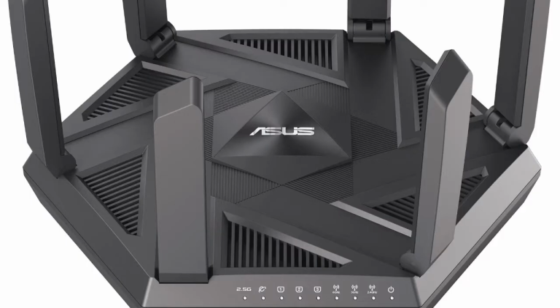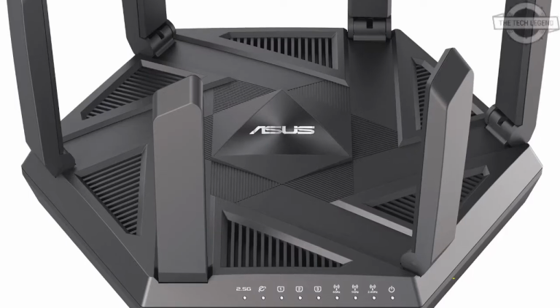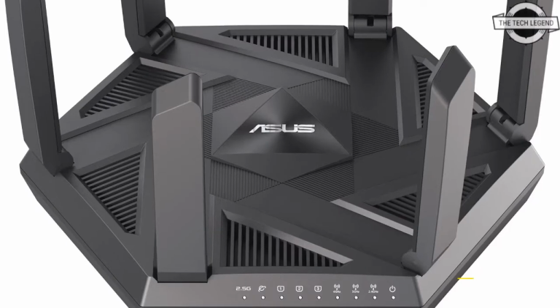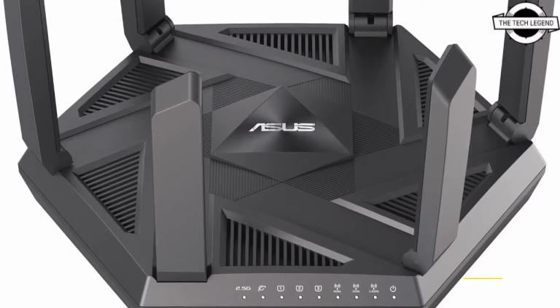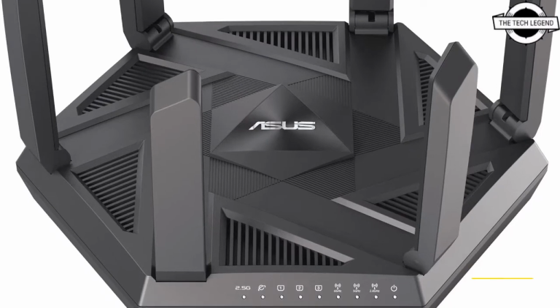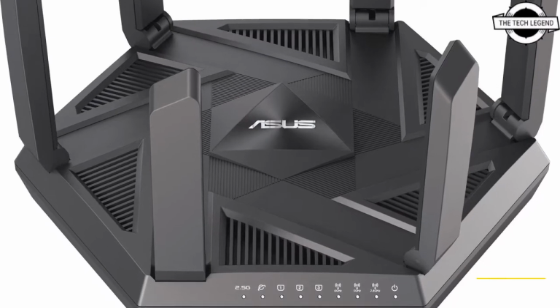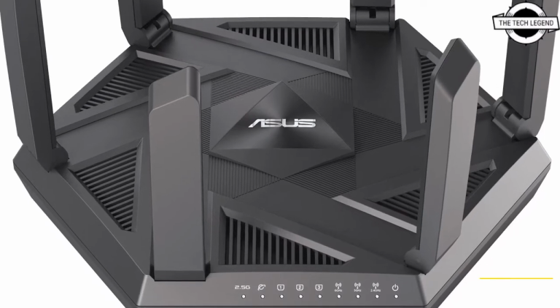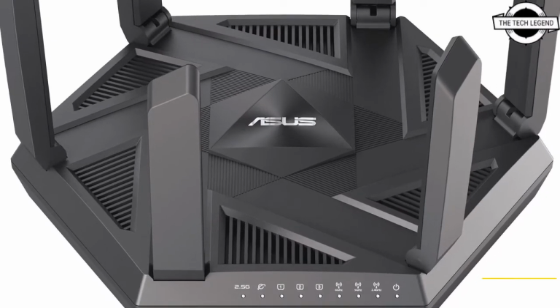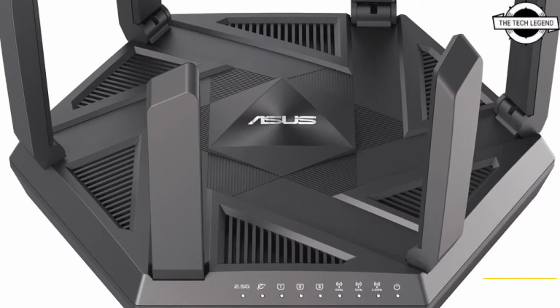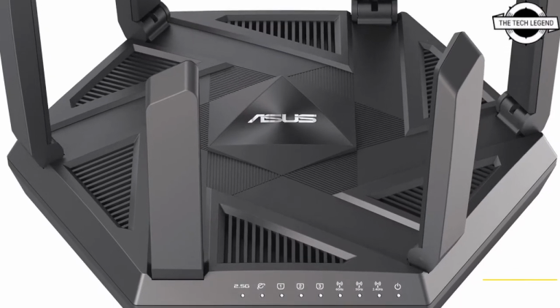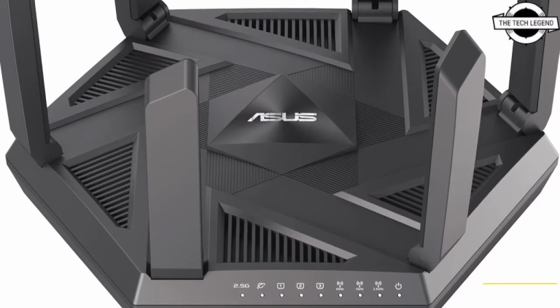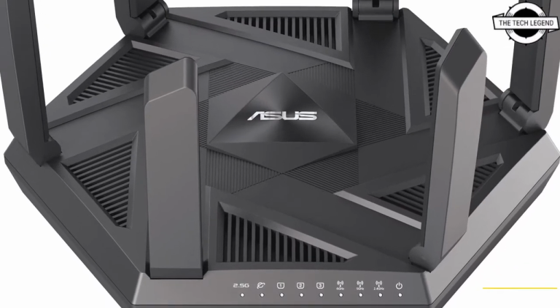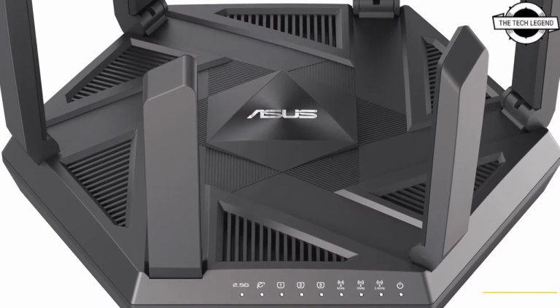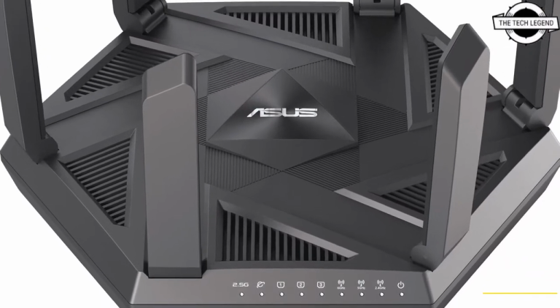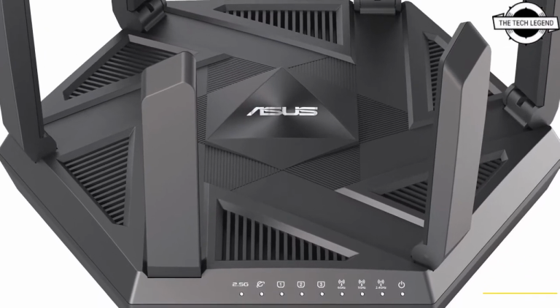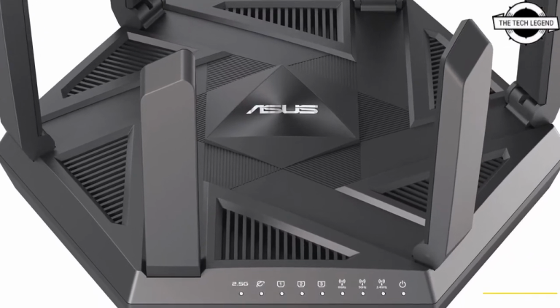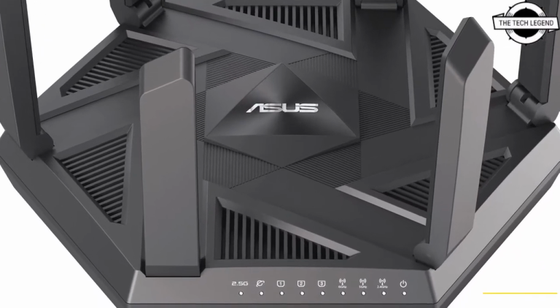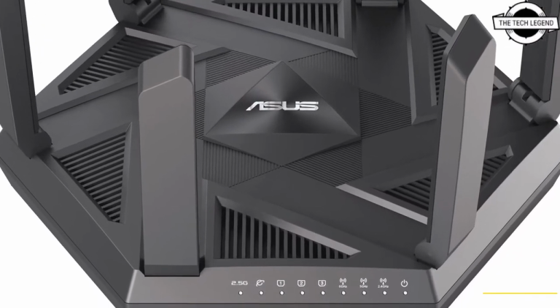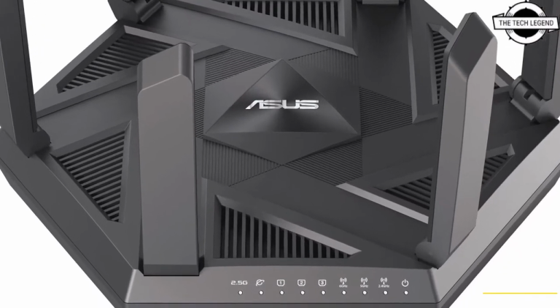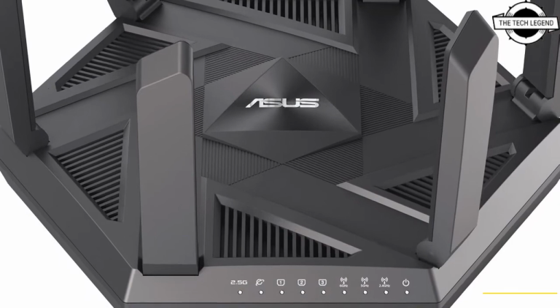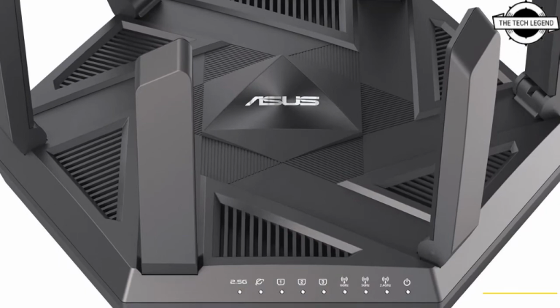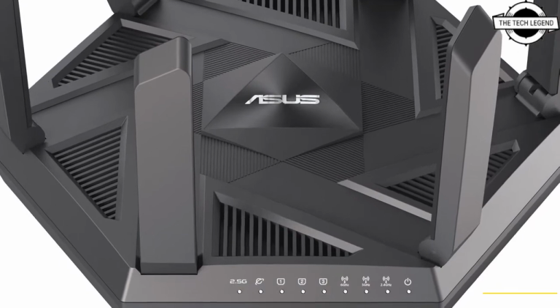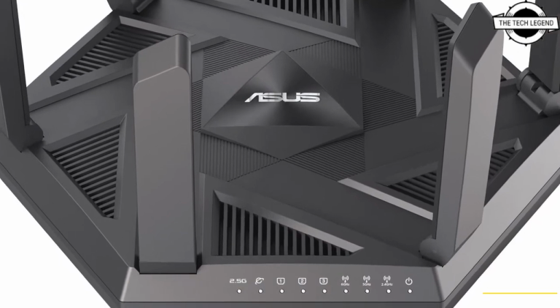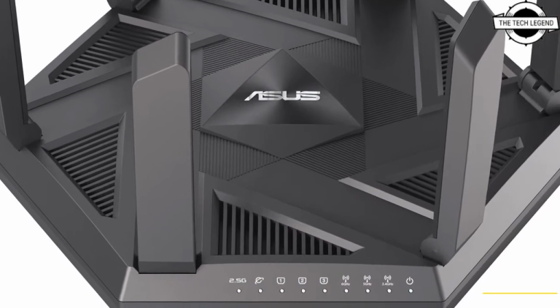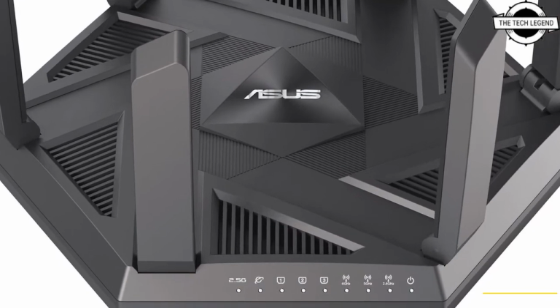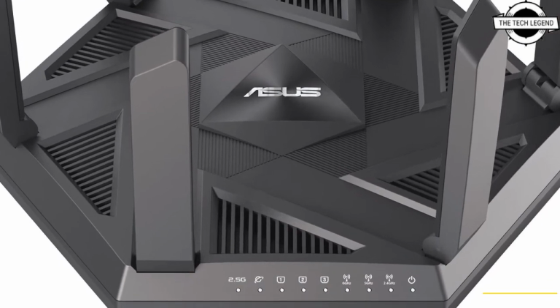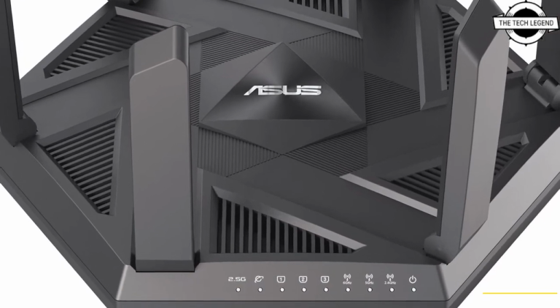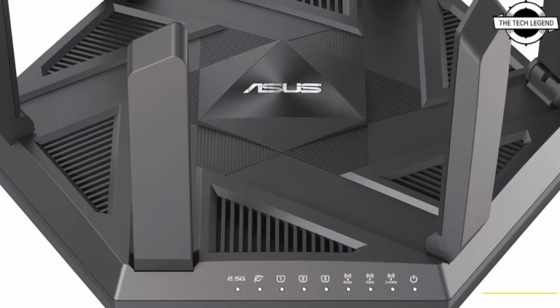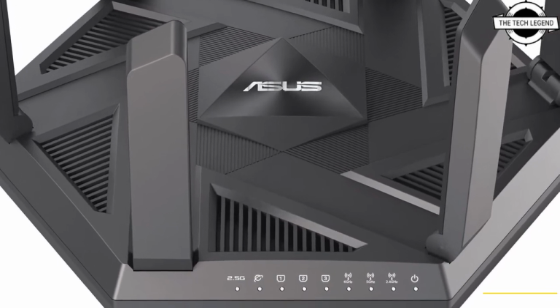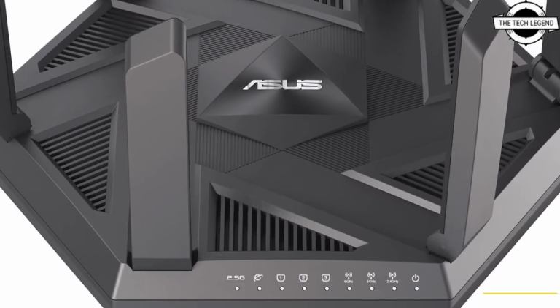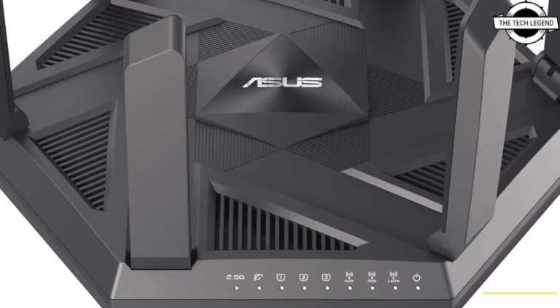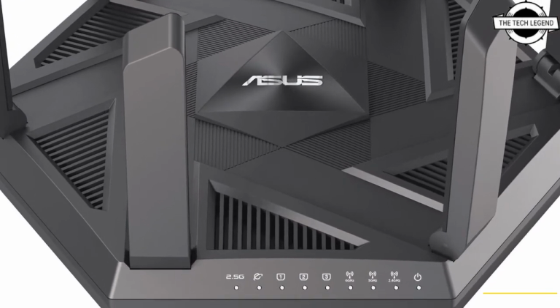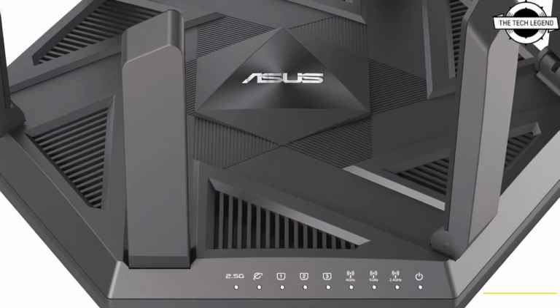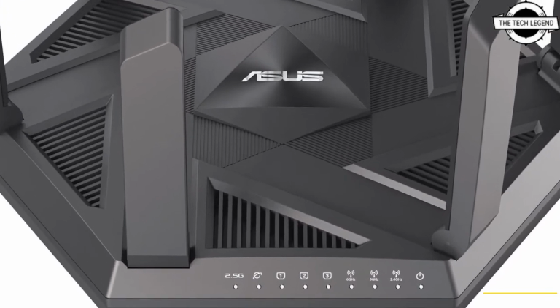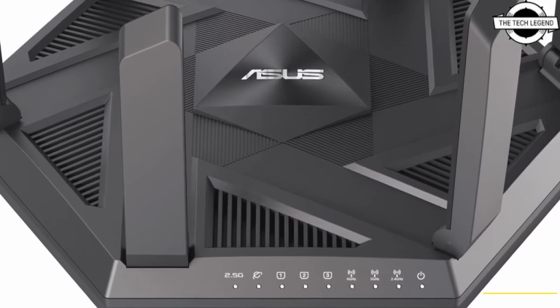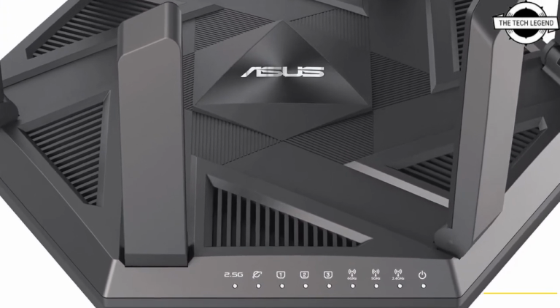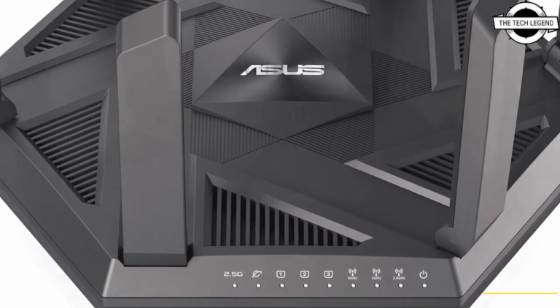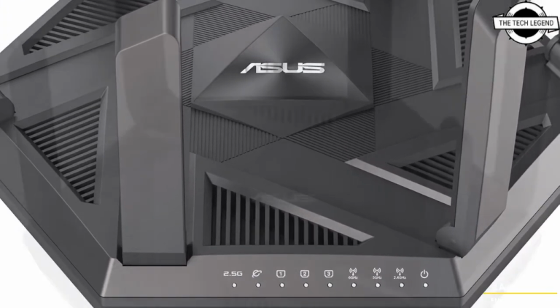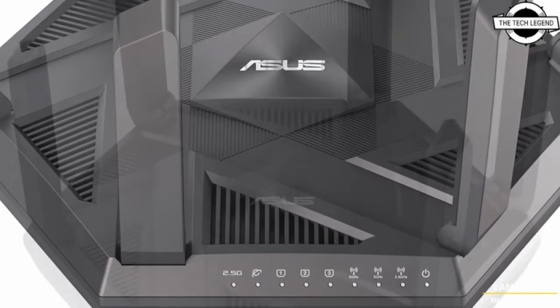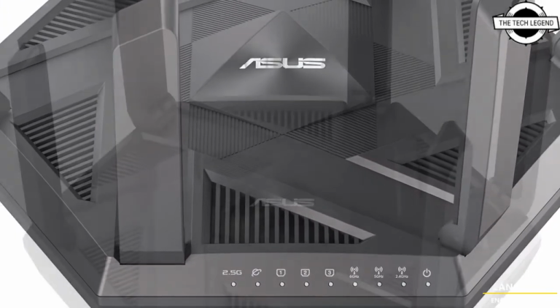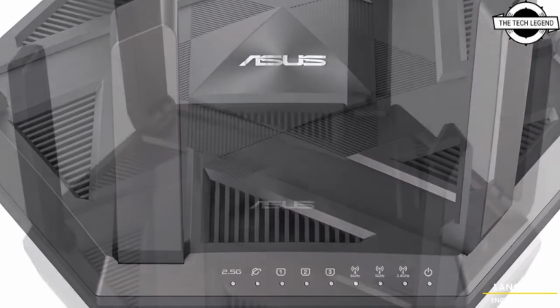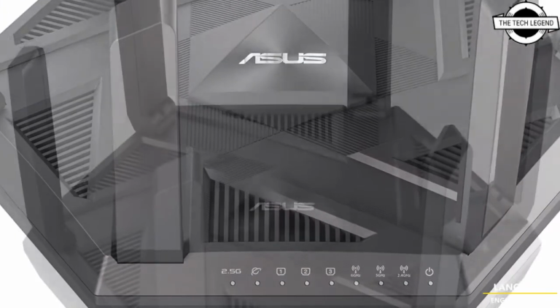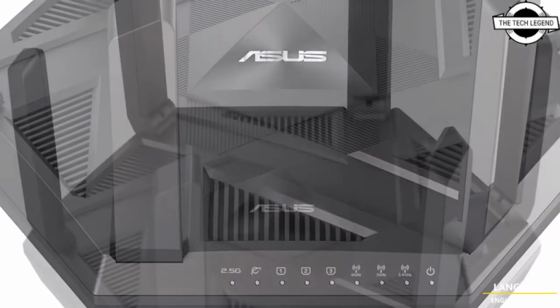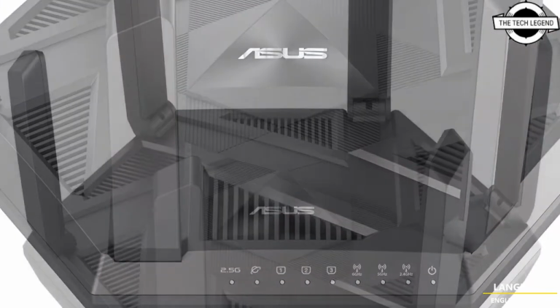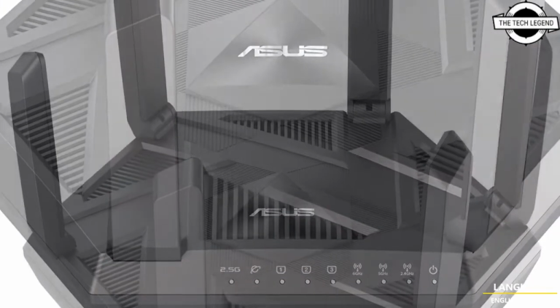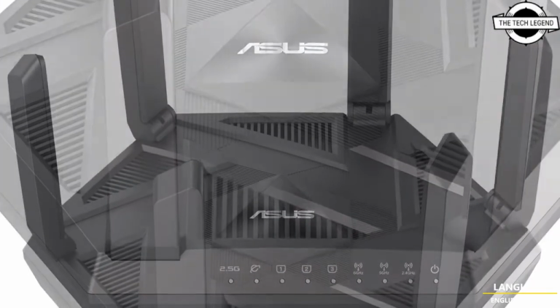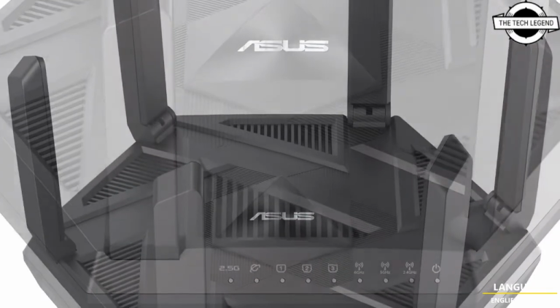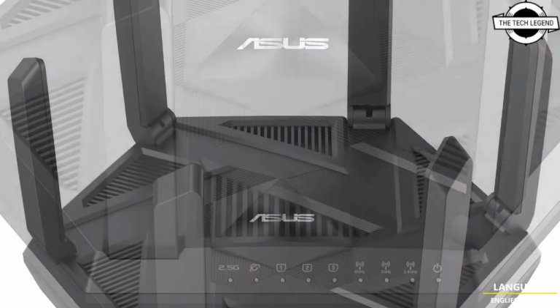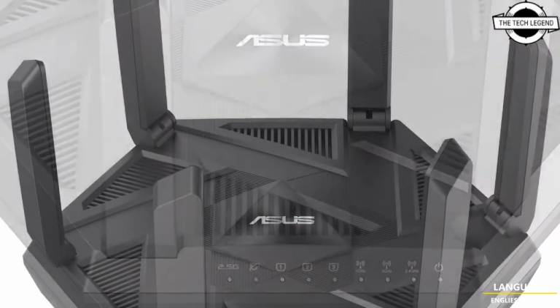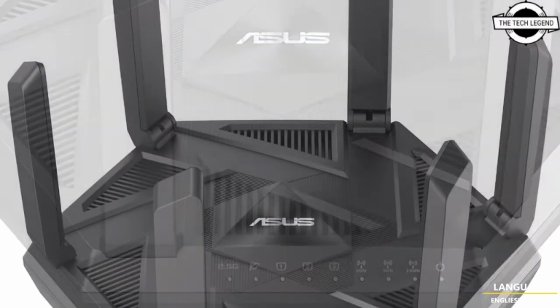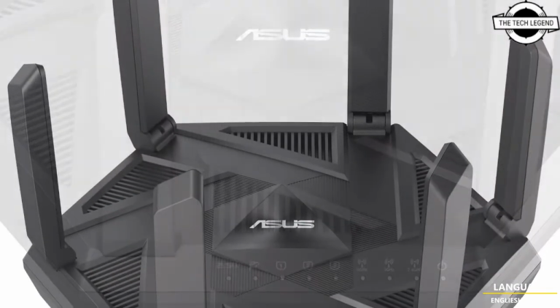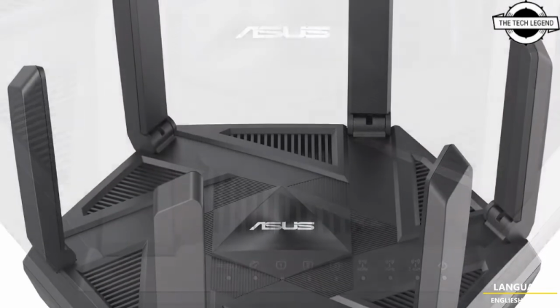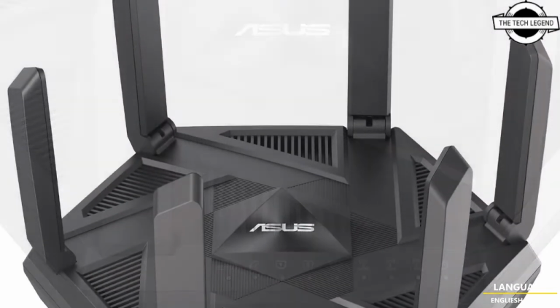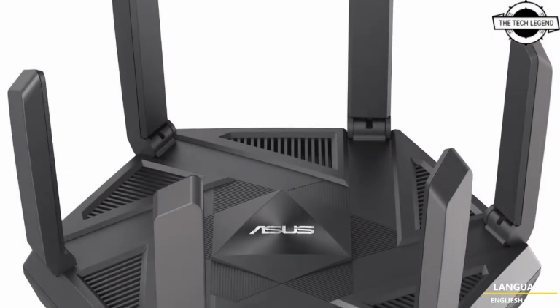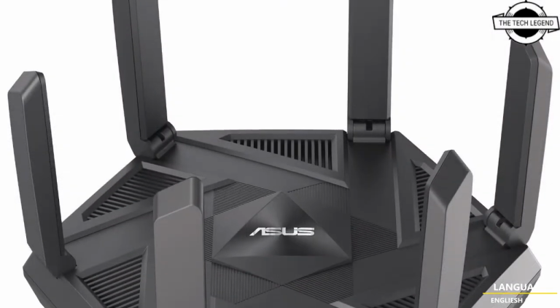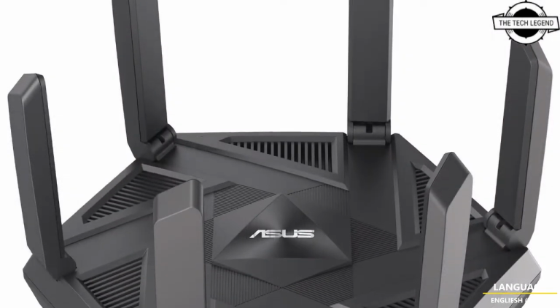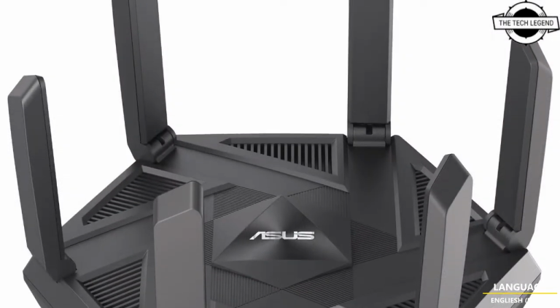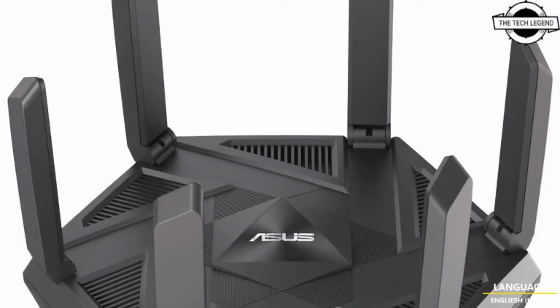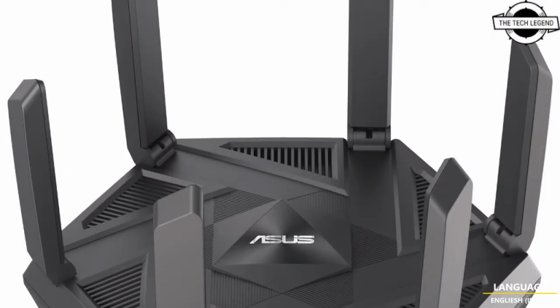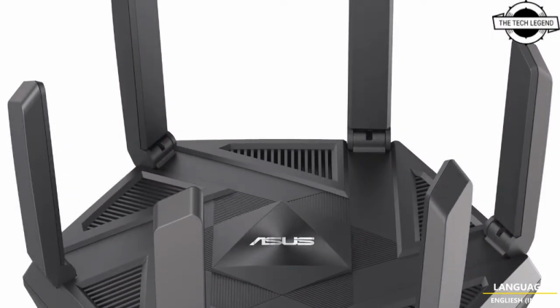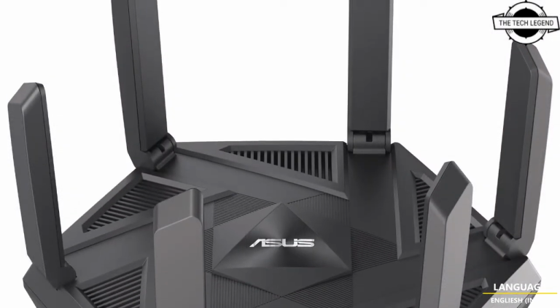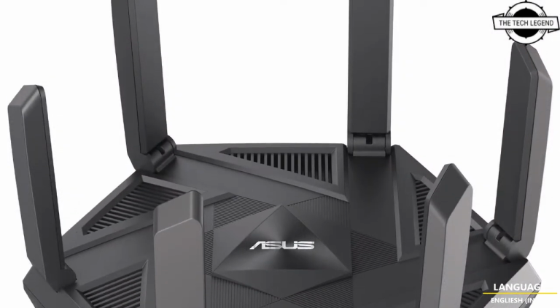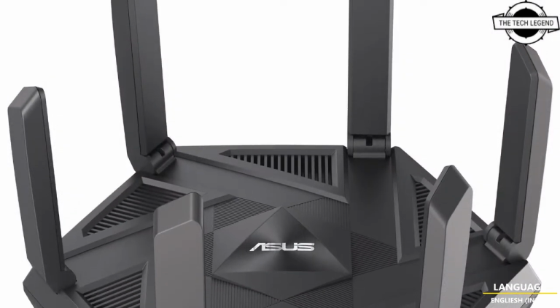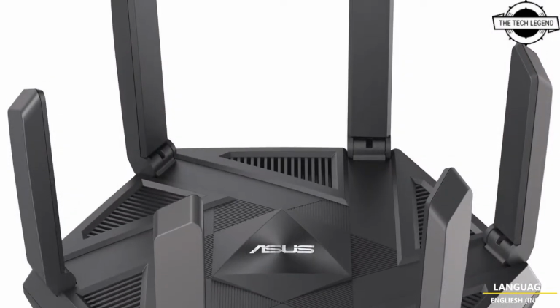Hello friends, welcome to the TechLizan channel. Today I will talk about the ASUS RT-AXE 7800 router.